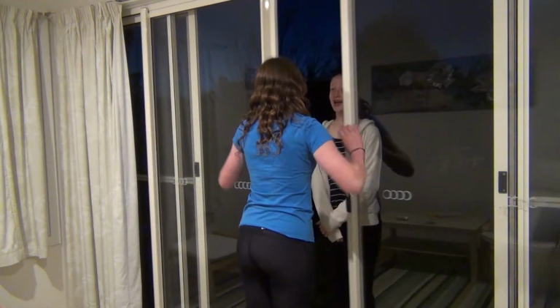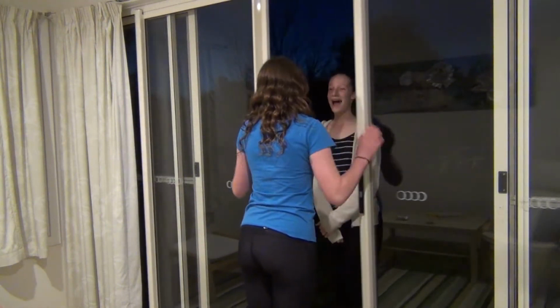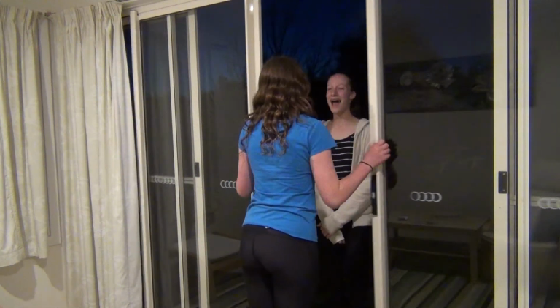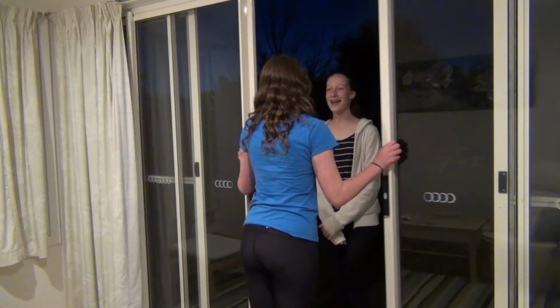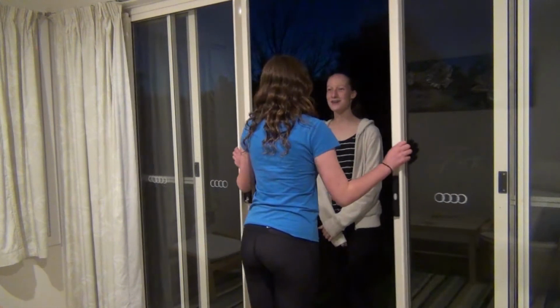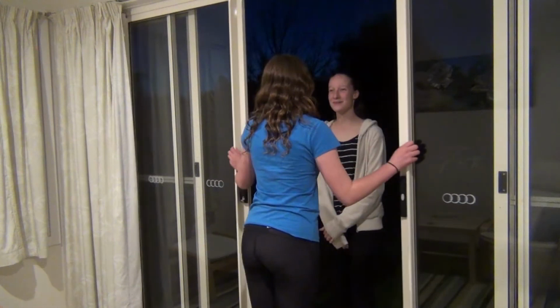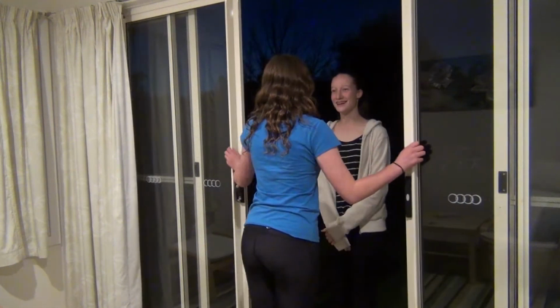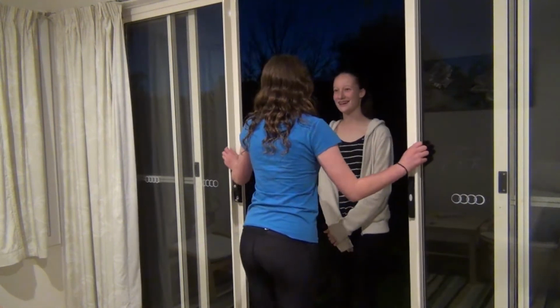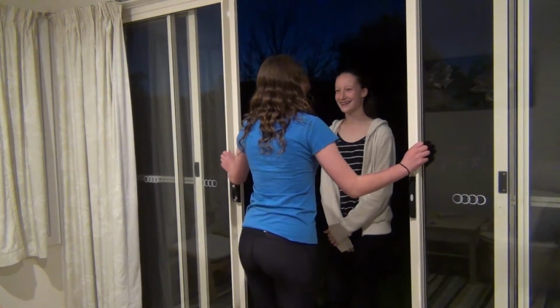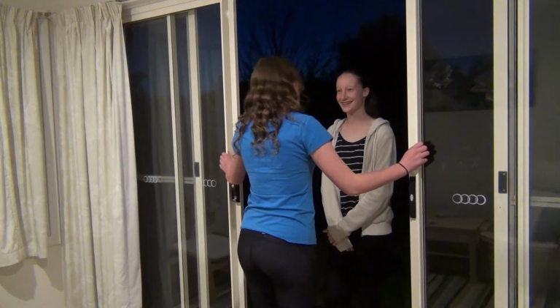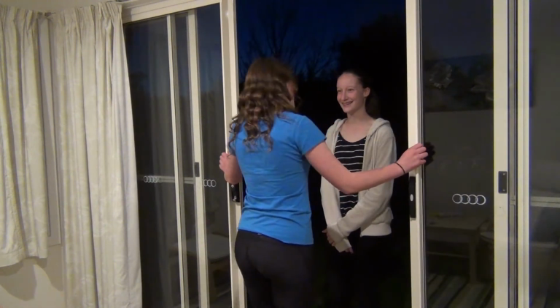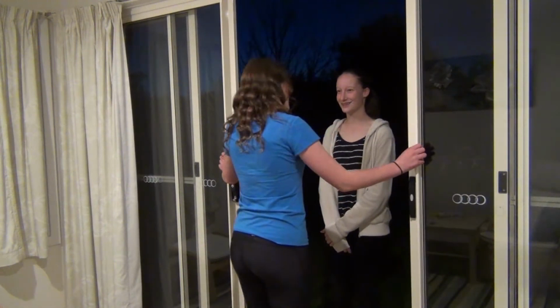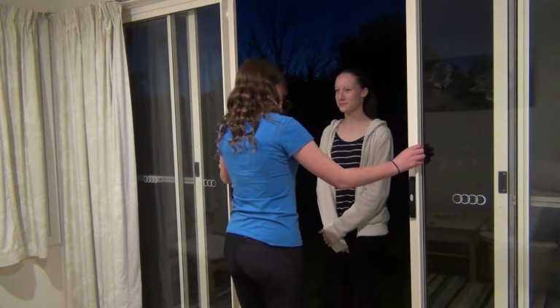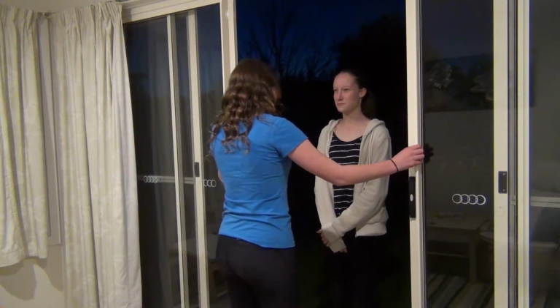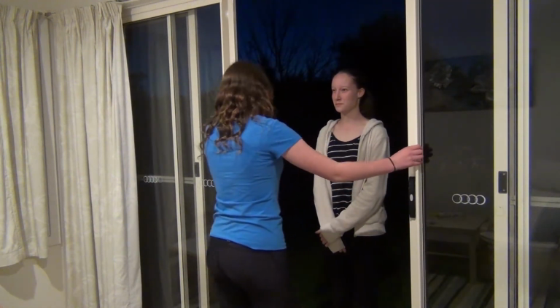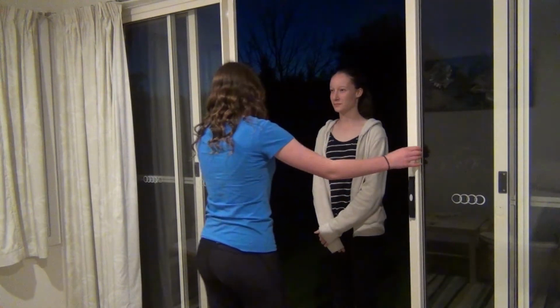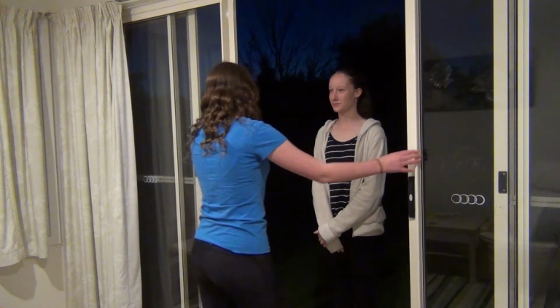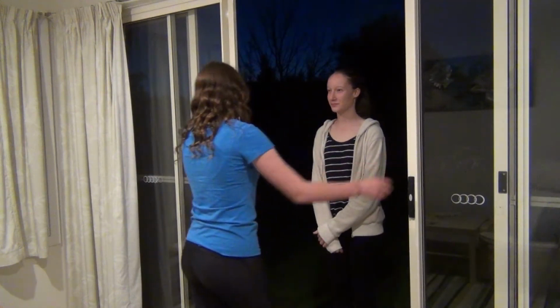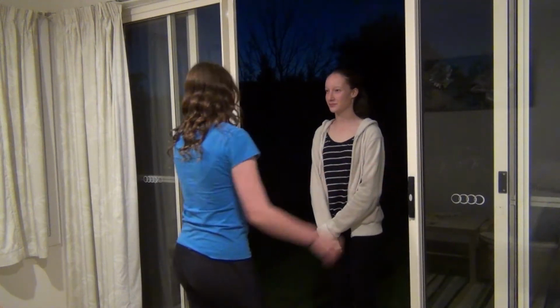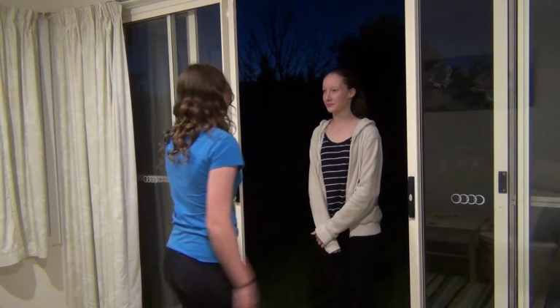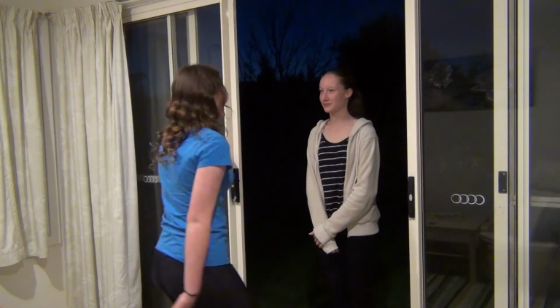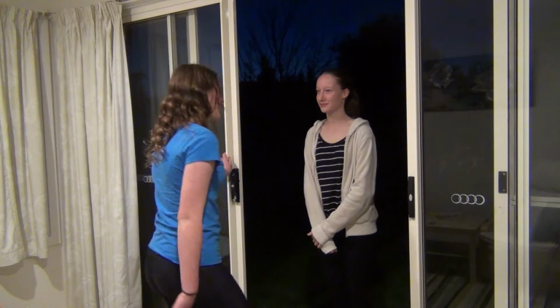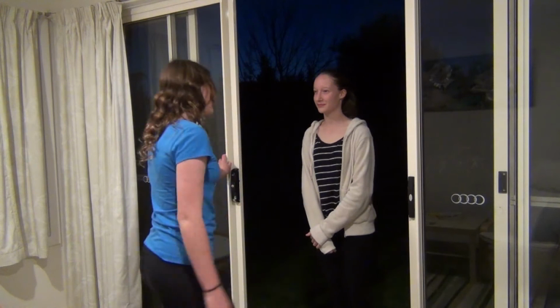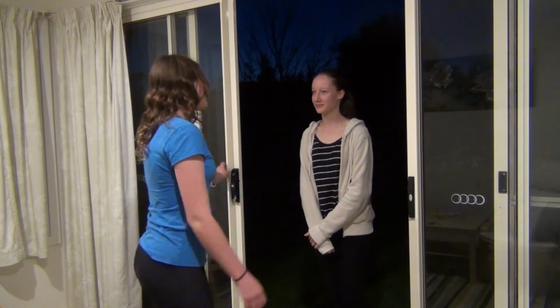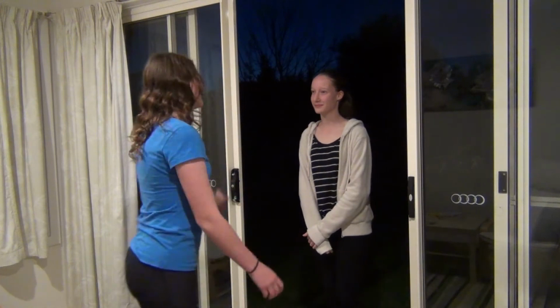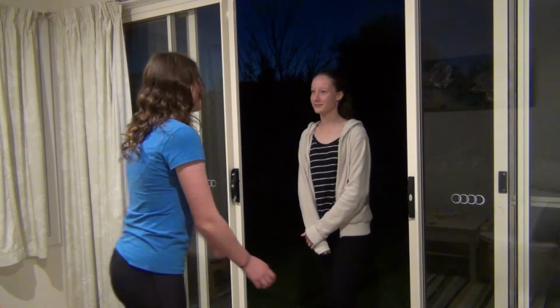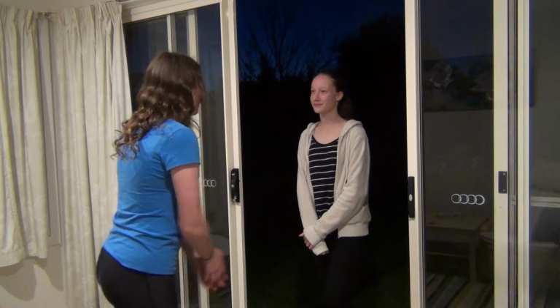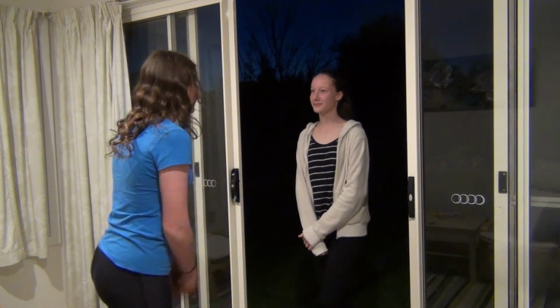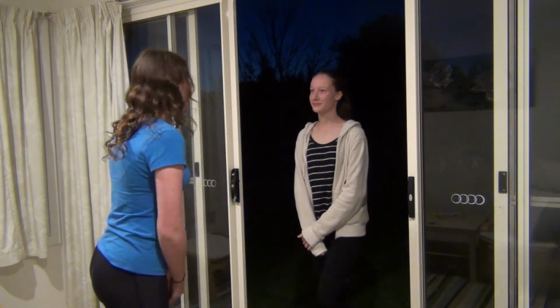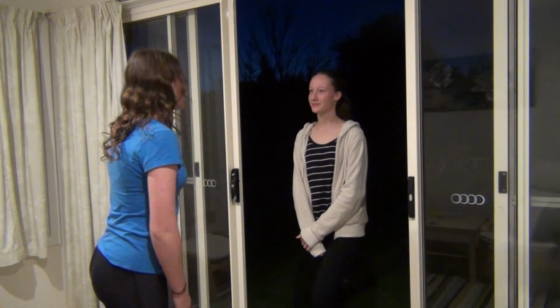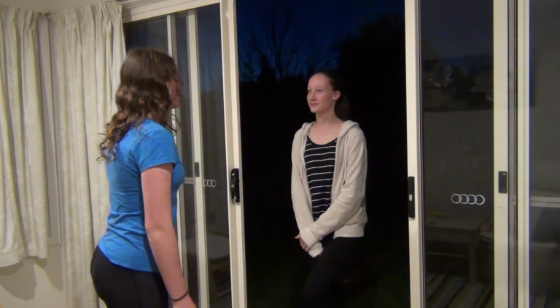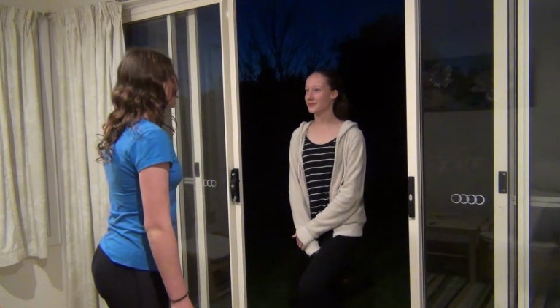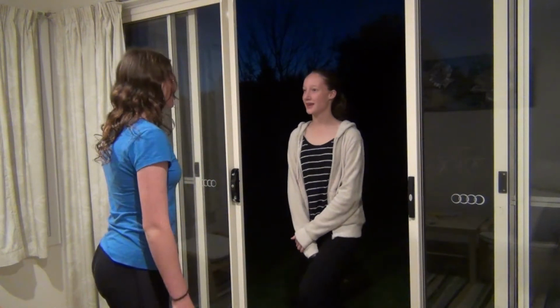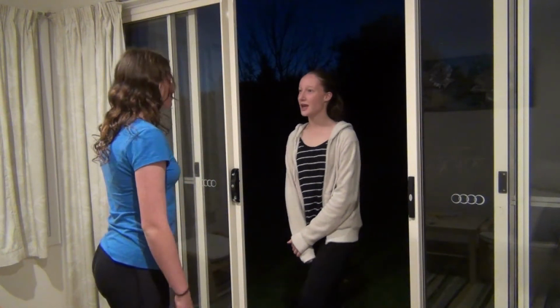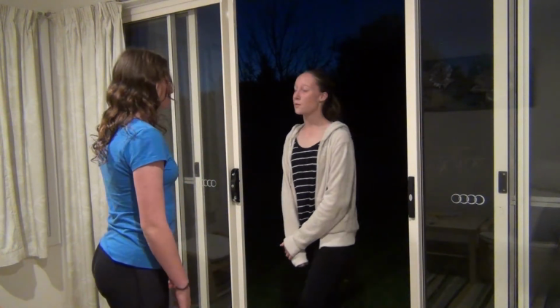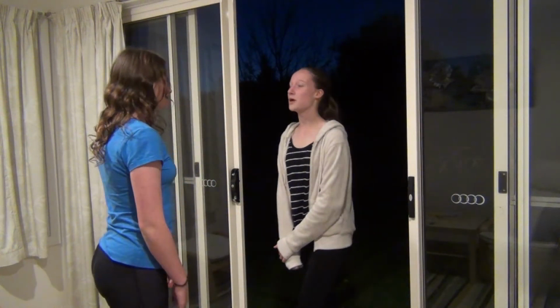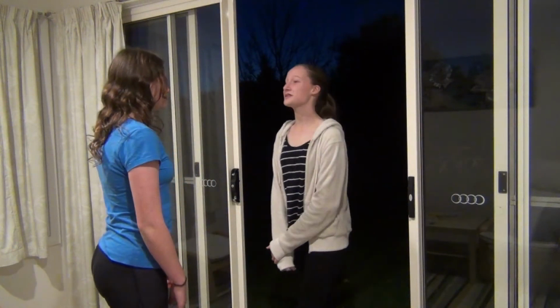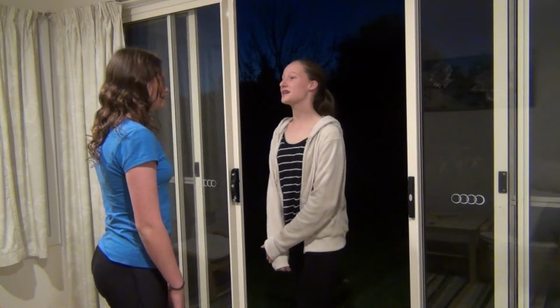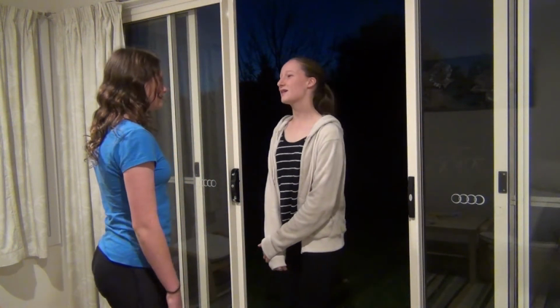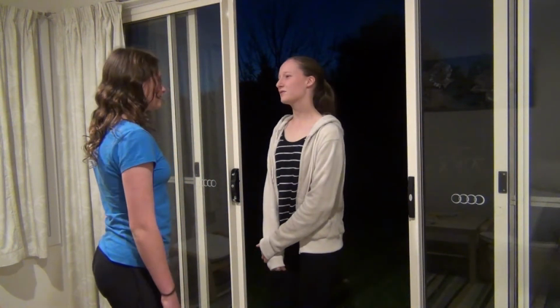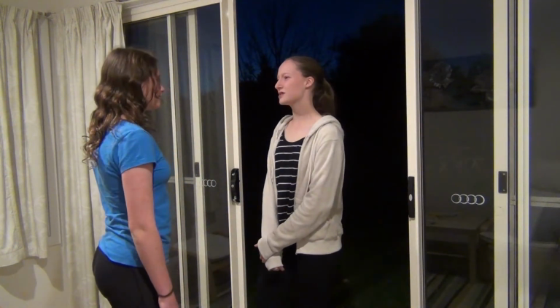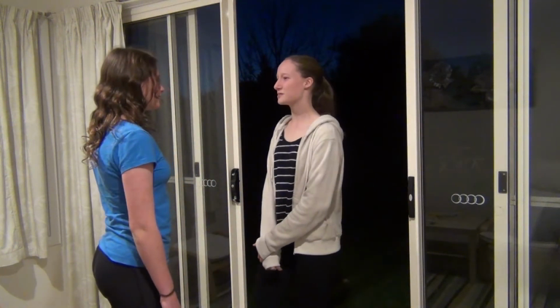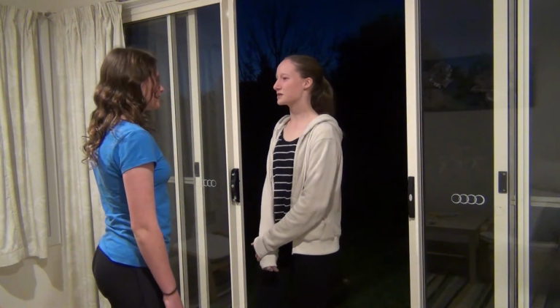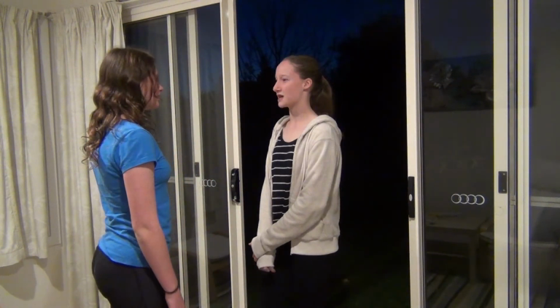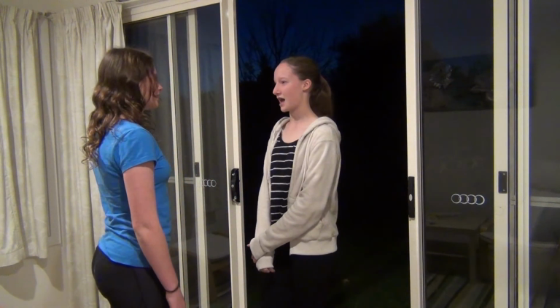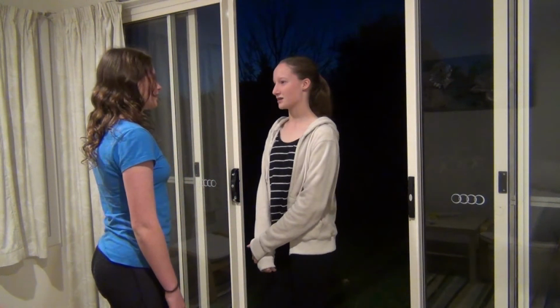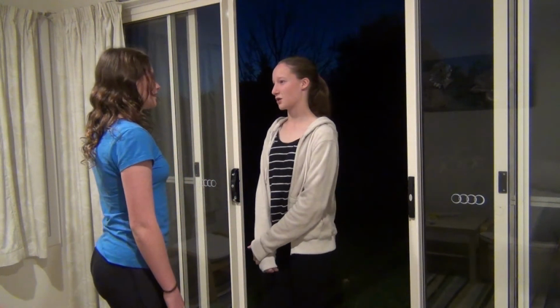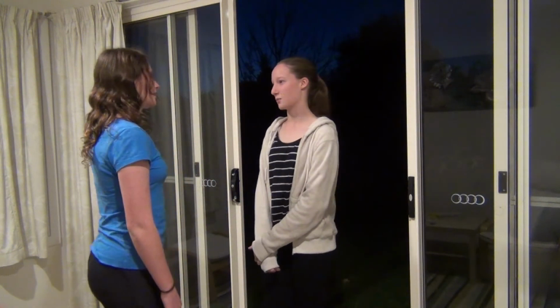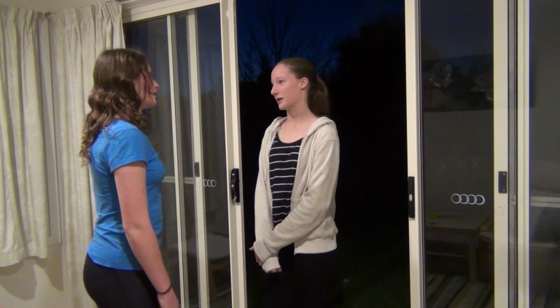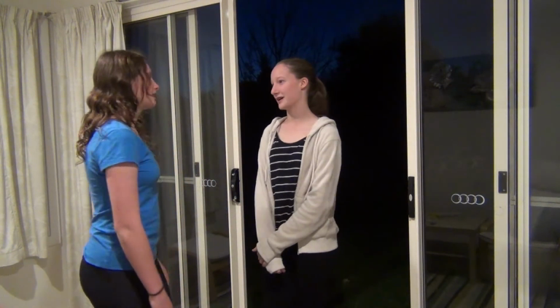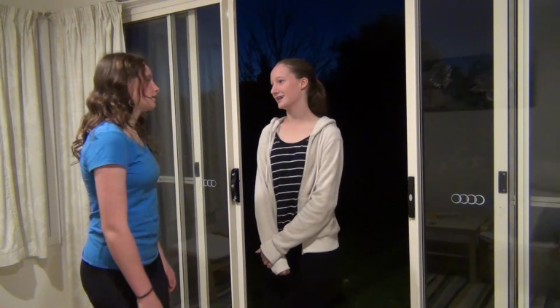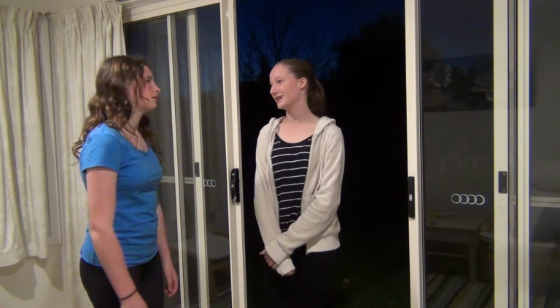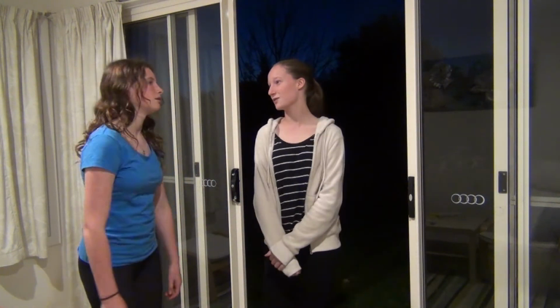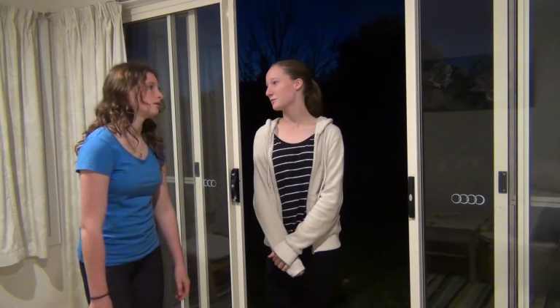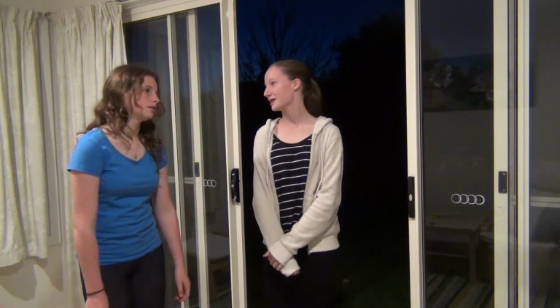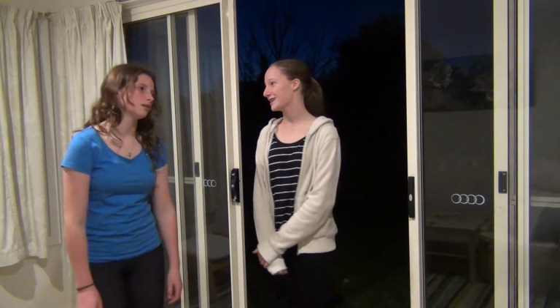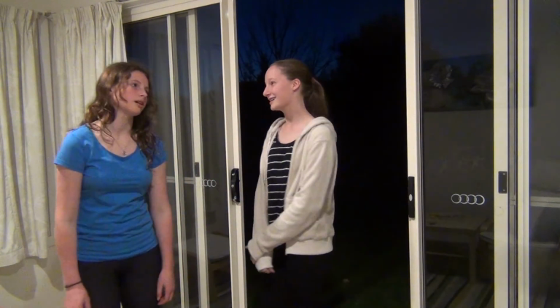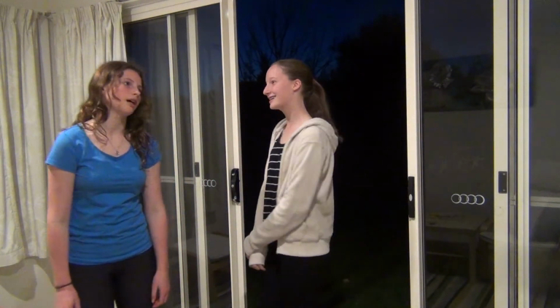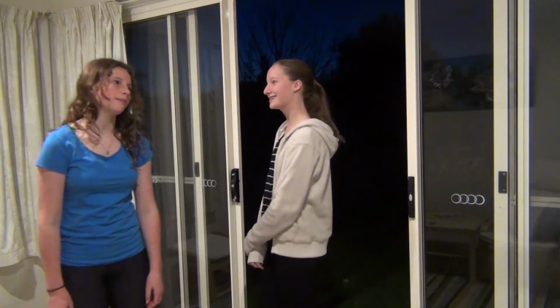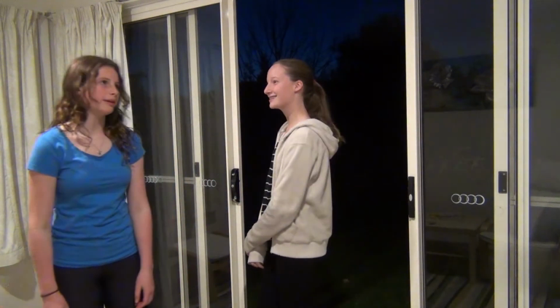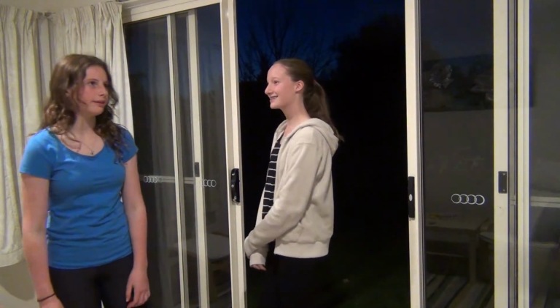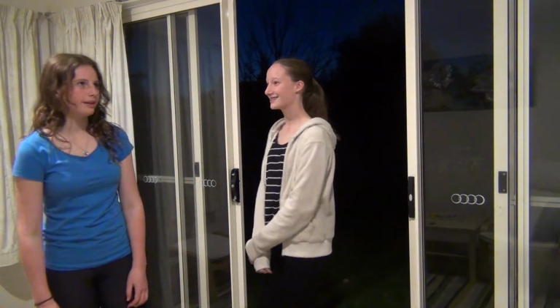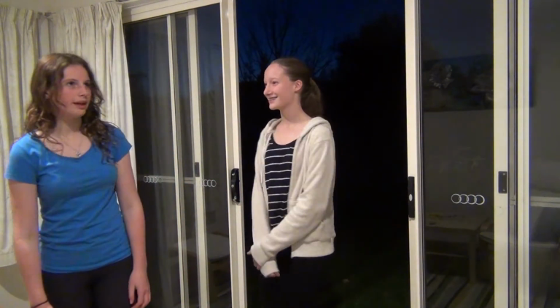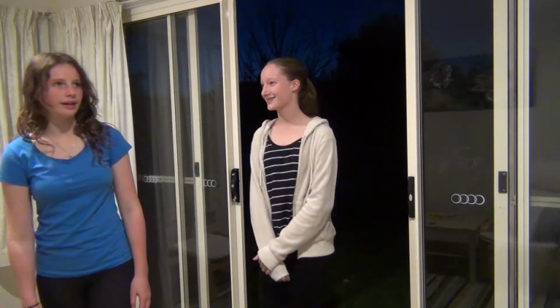Hi Amy. Hiya. What do you want? Well, I've got some science homework I need help with. Come in then.